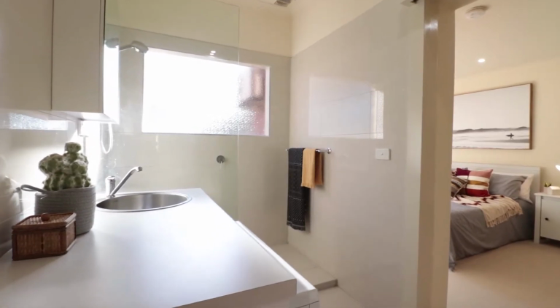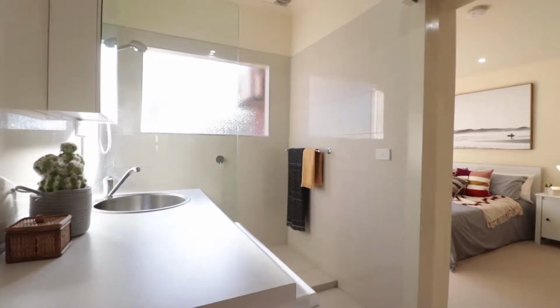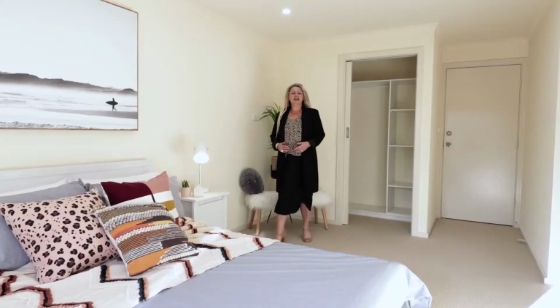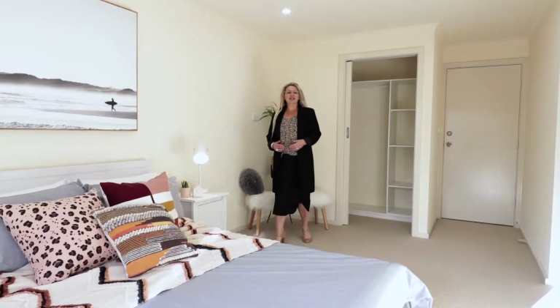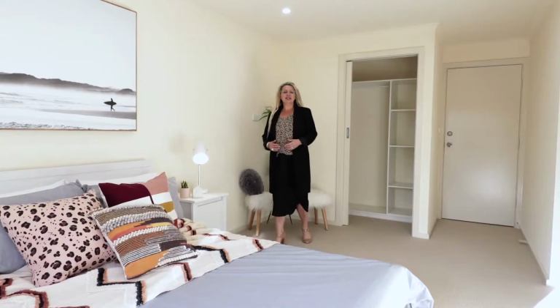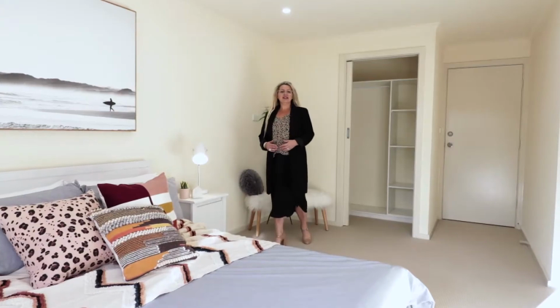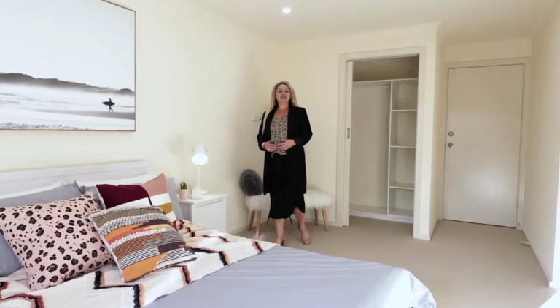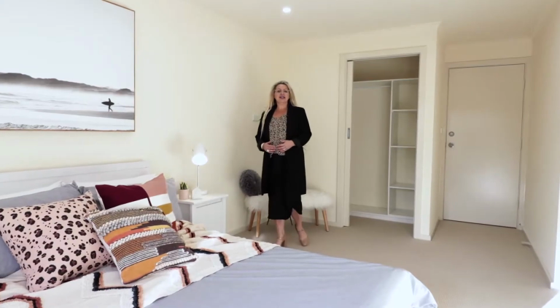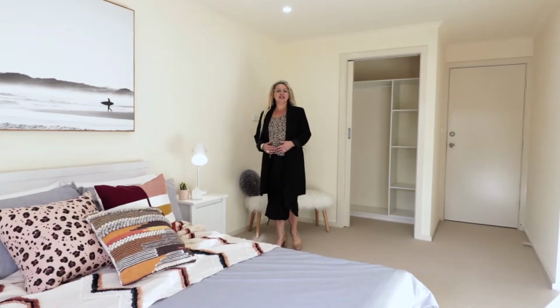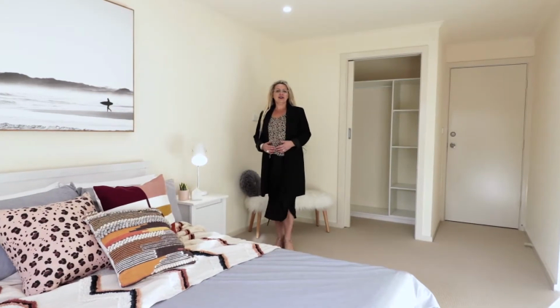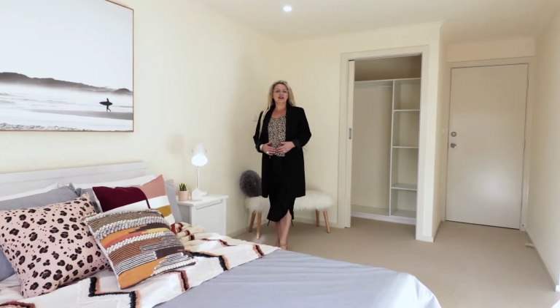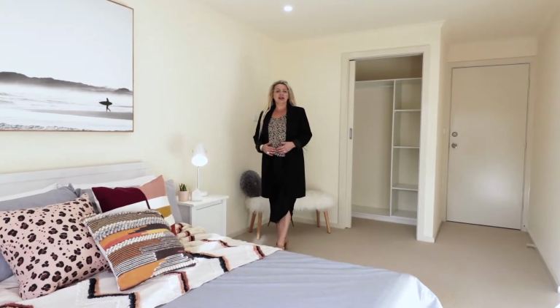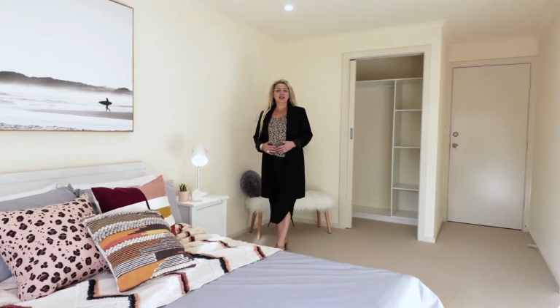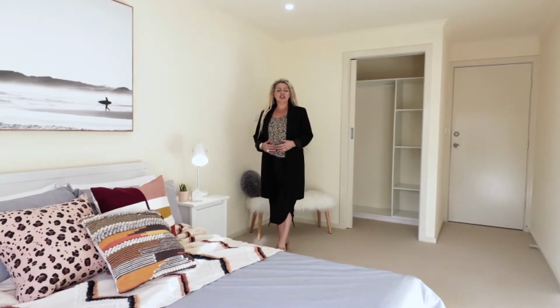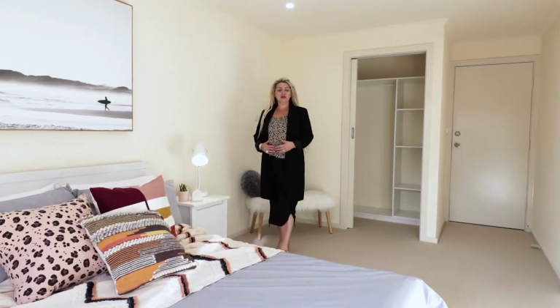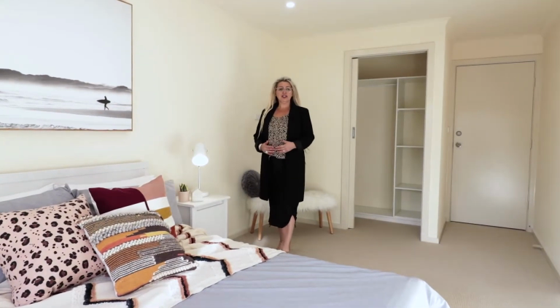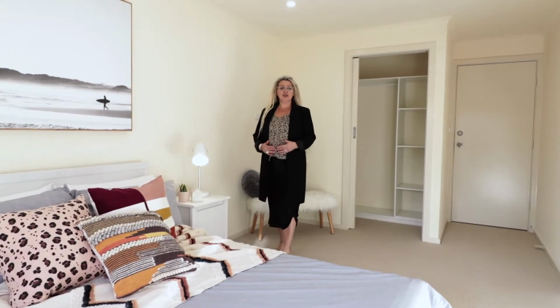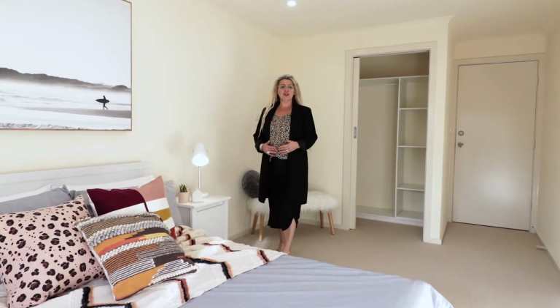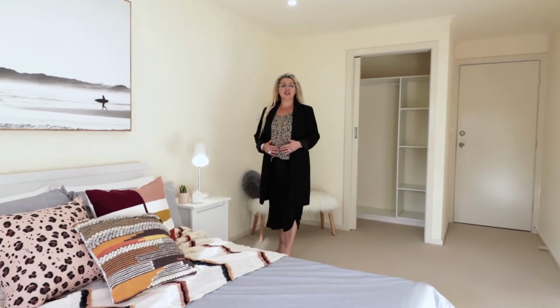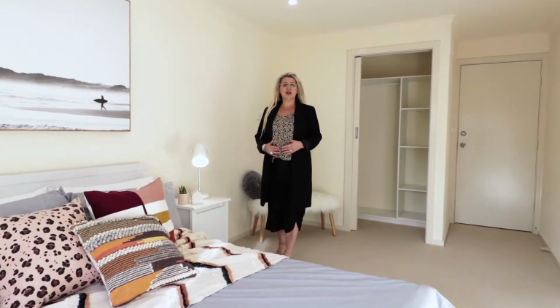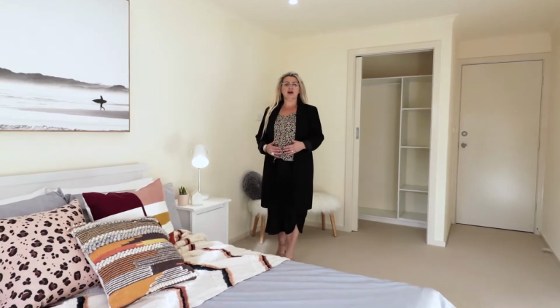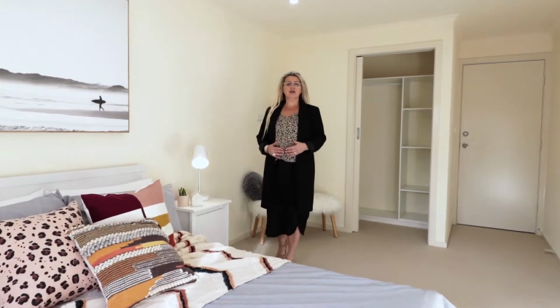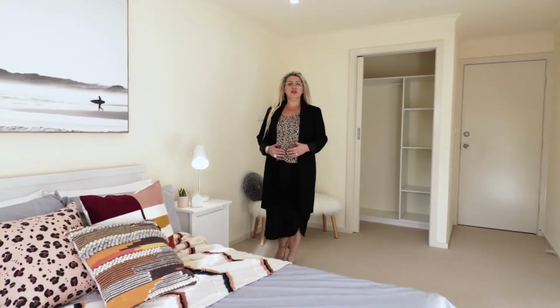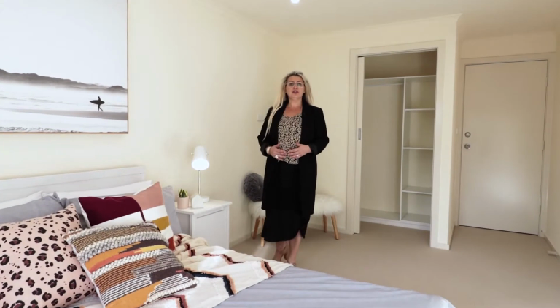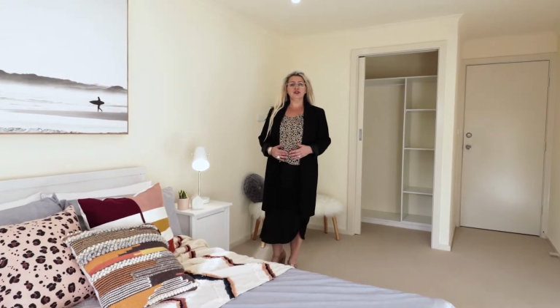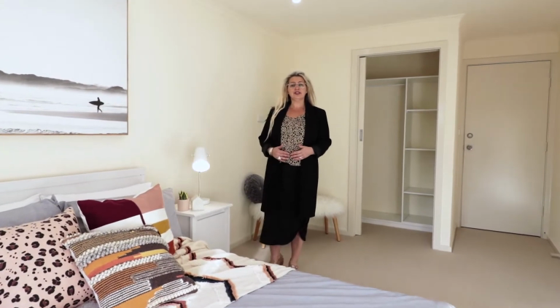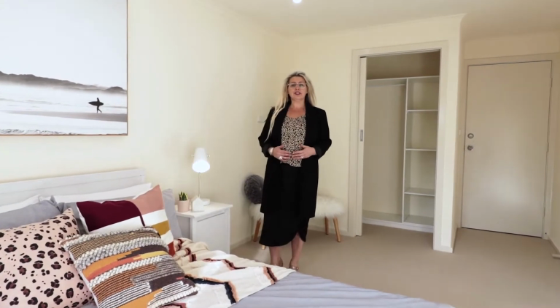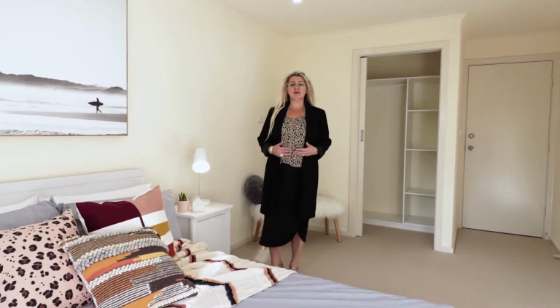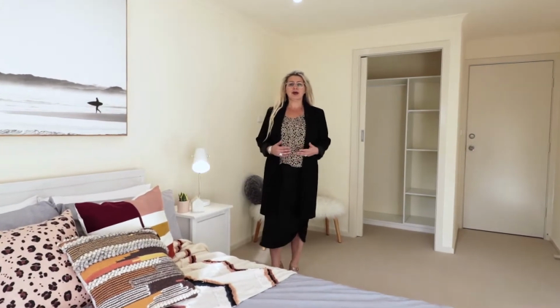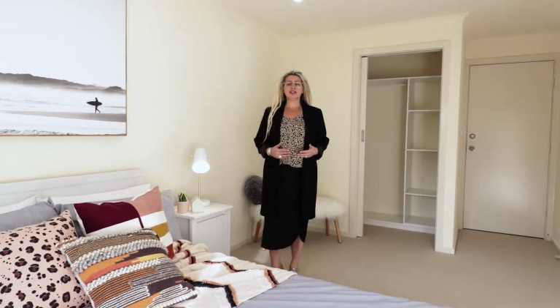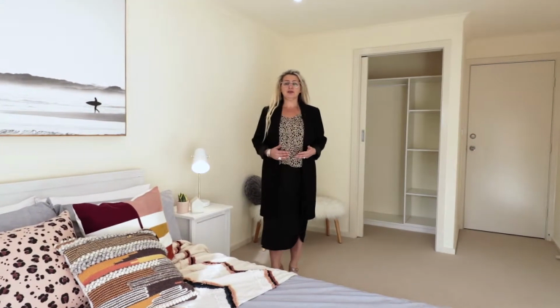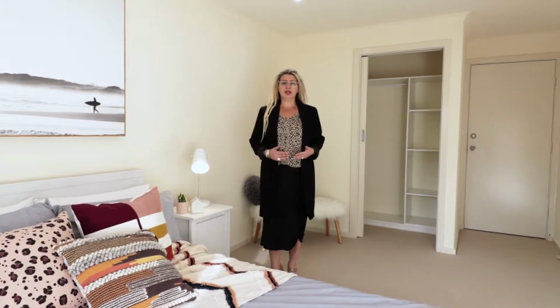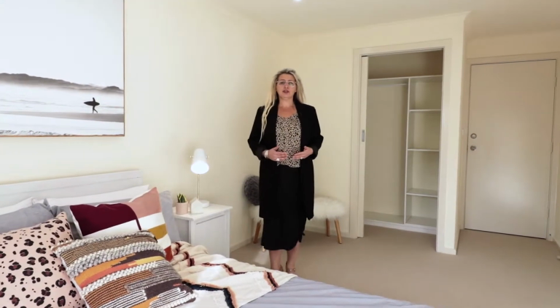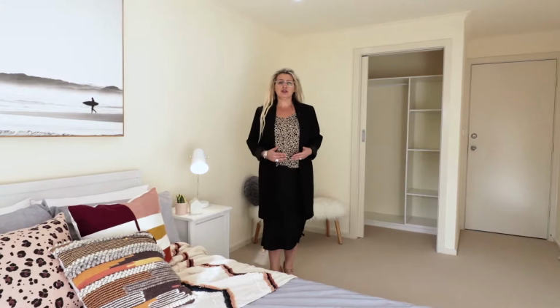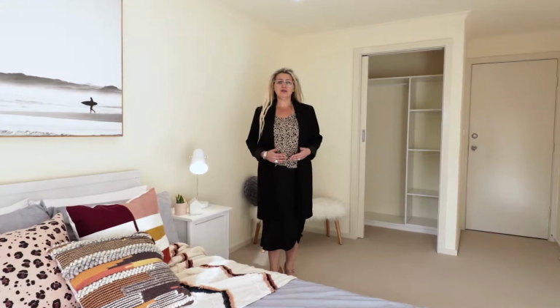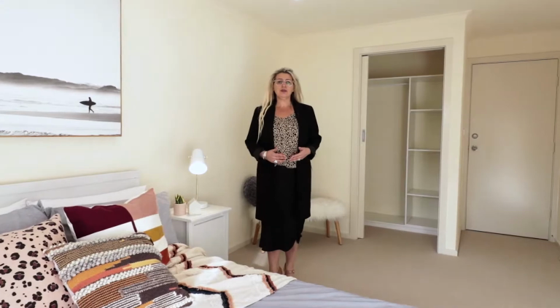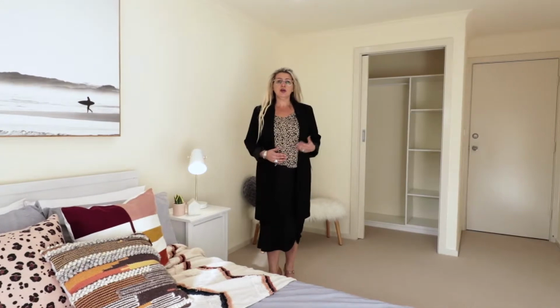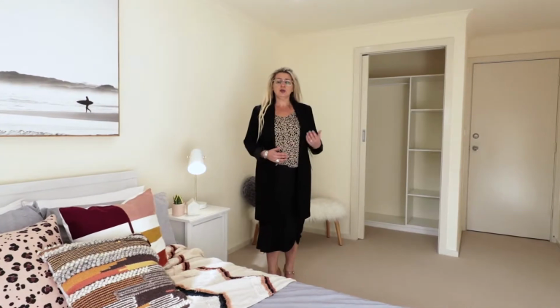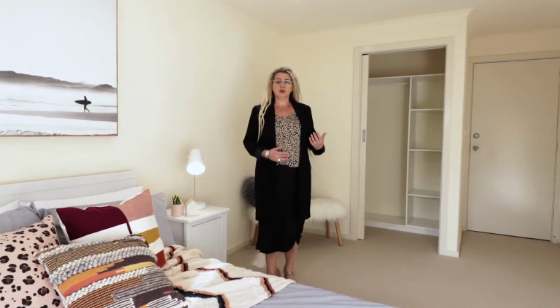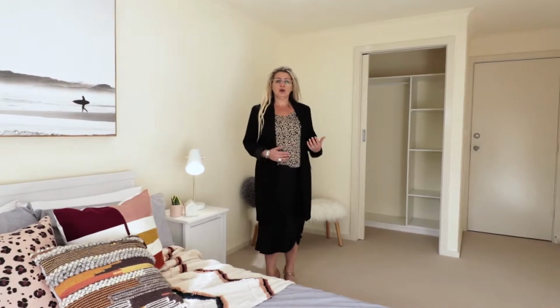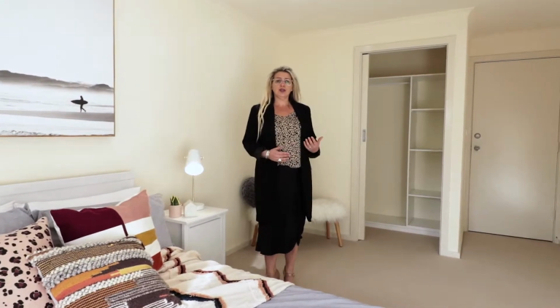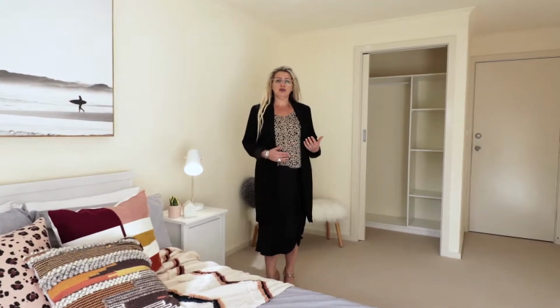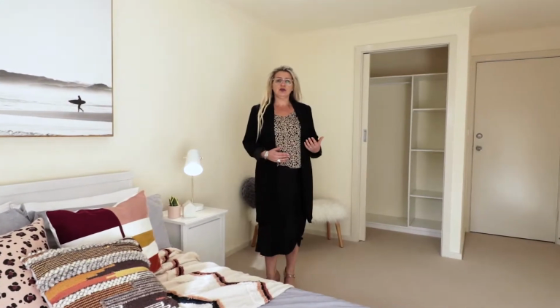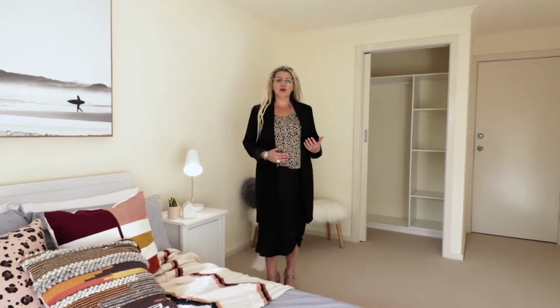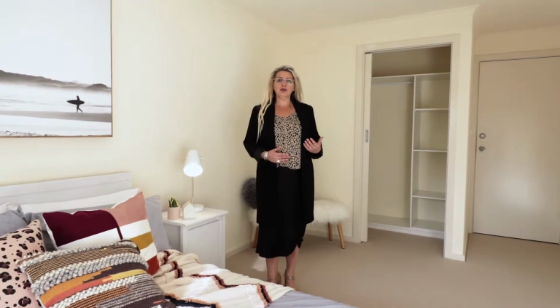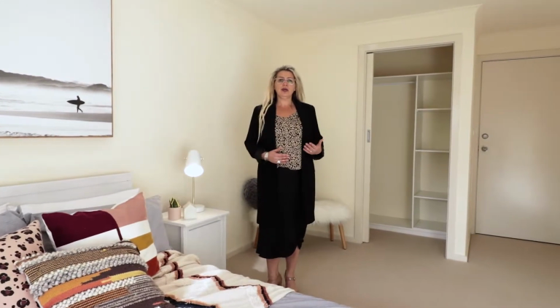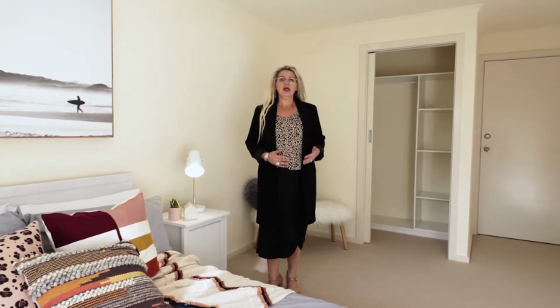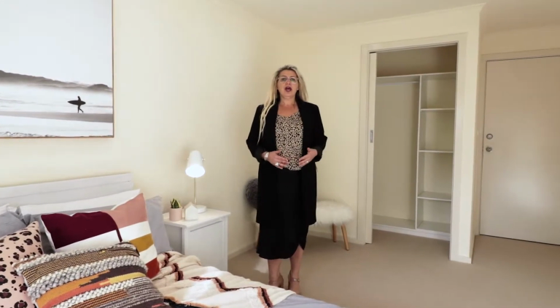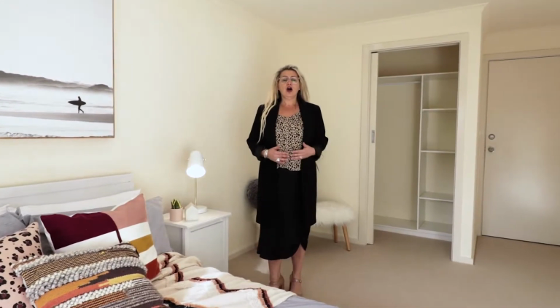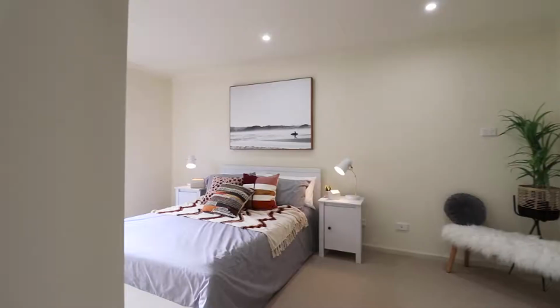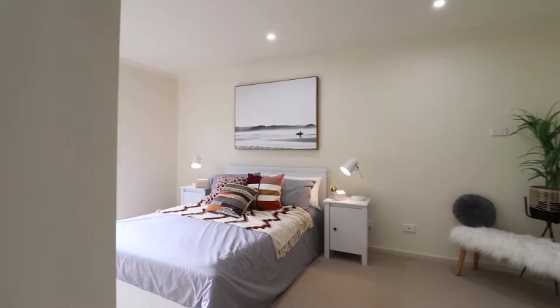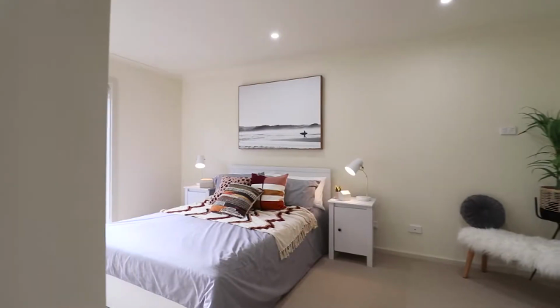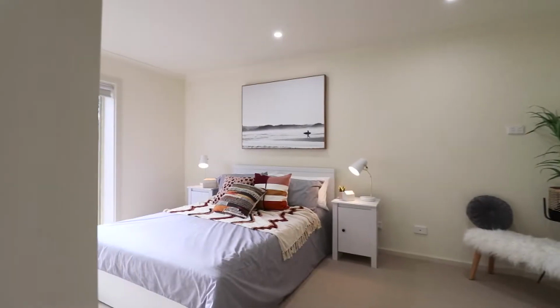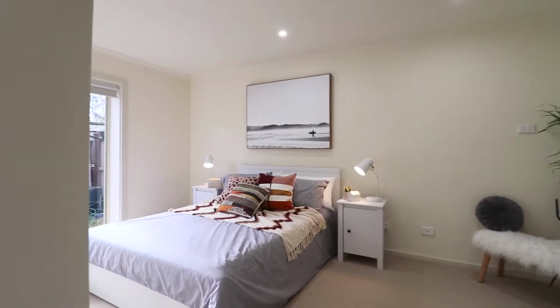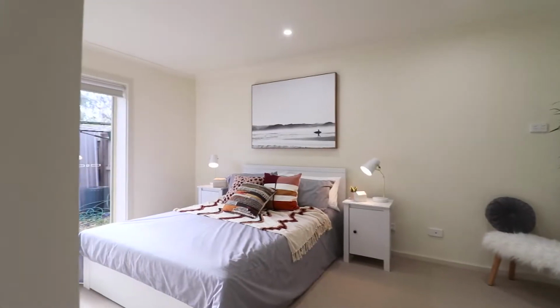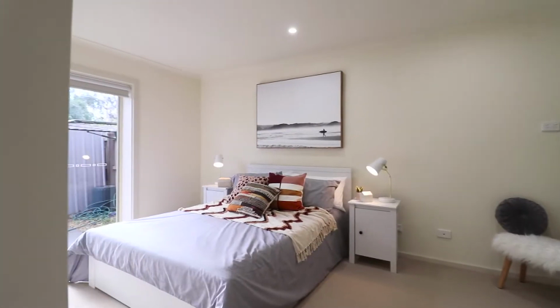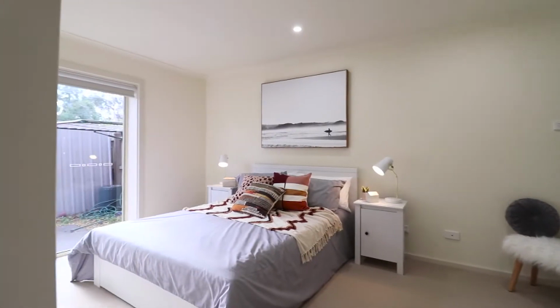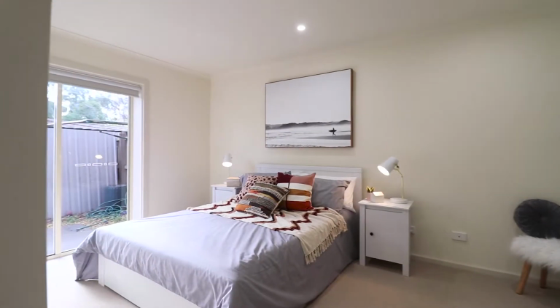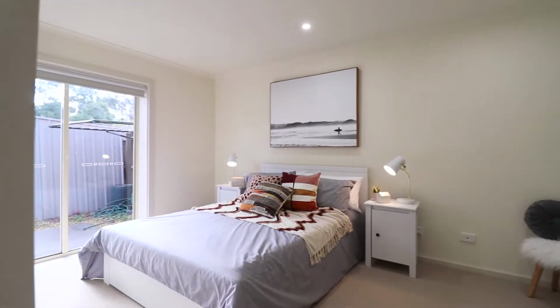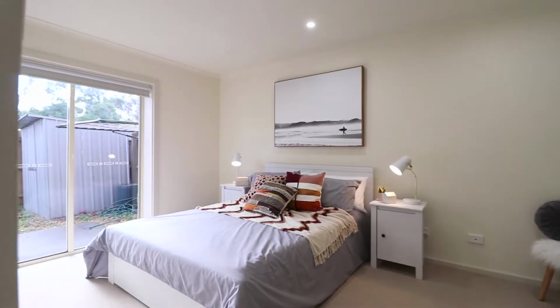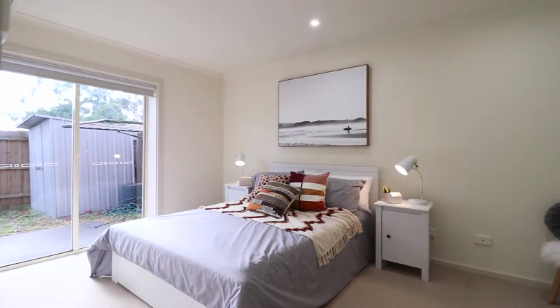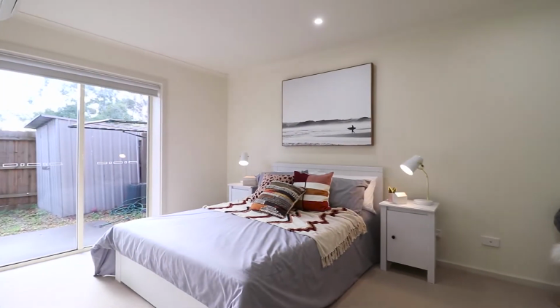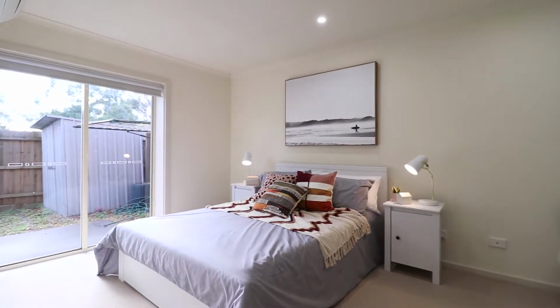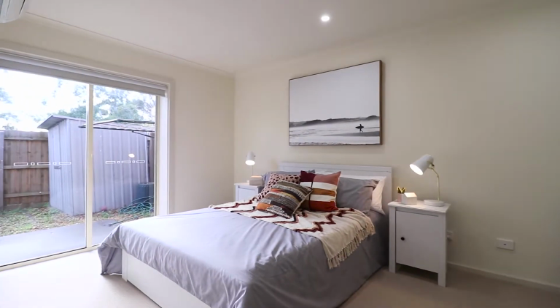This downstairs area is really versatile. You can use it as a master bedroom with a walk-in robe, a home office, or another living space.